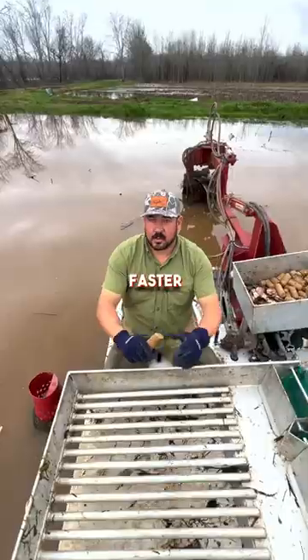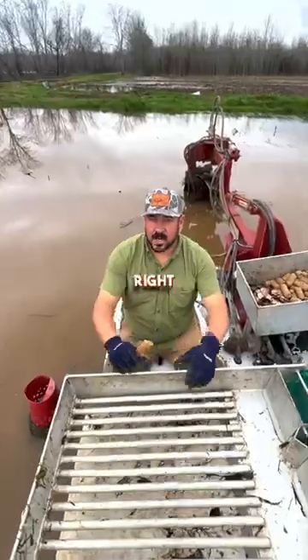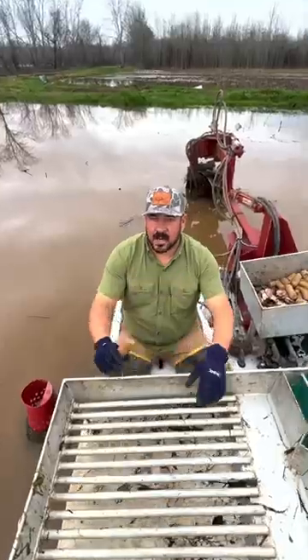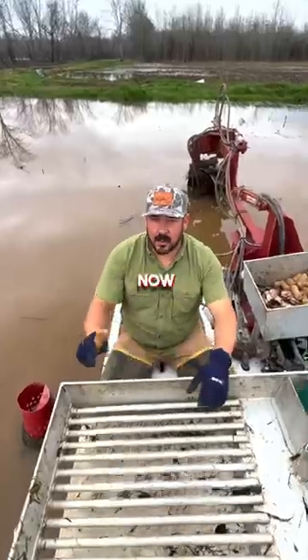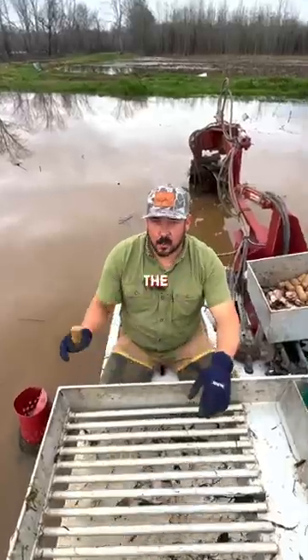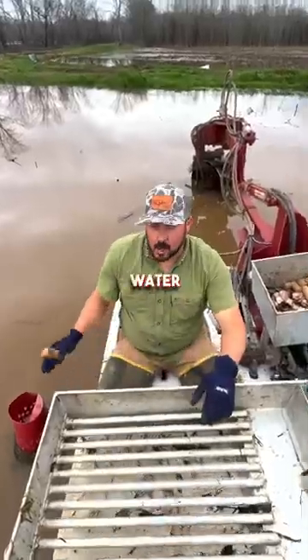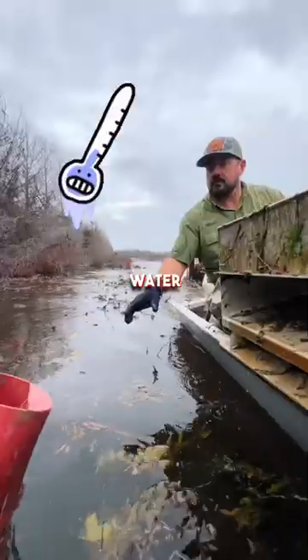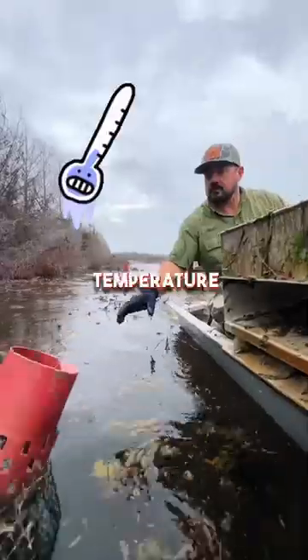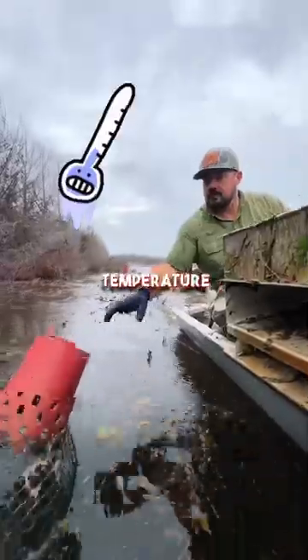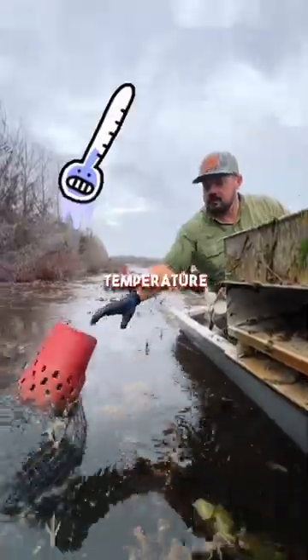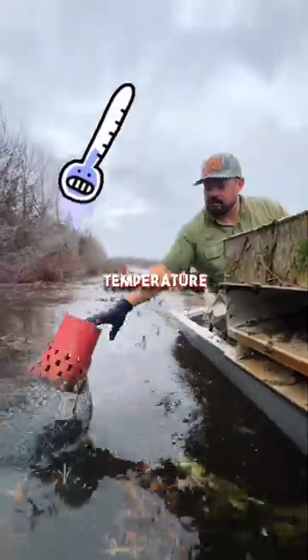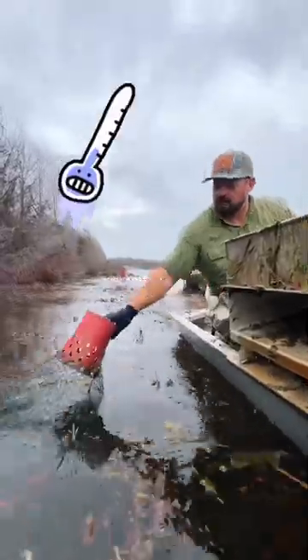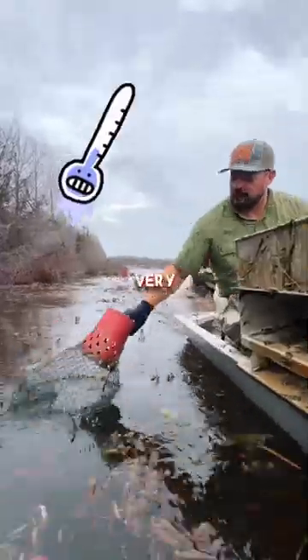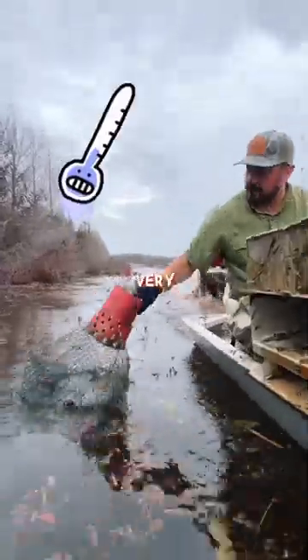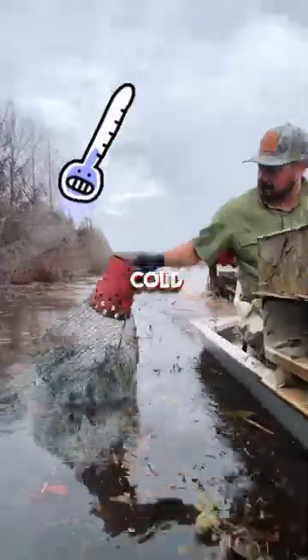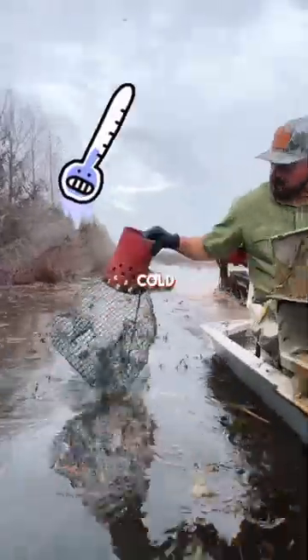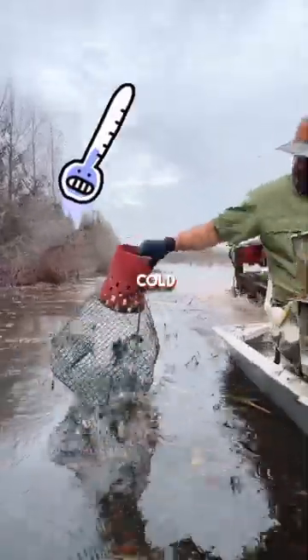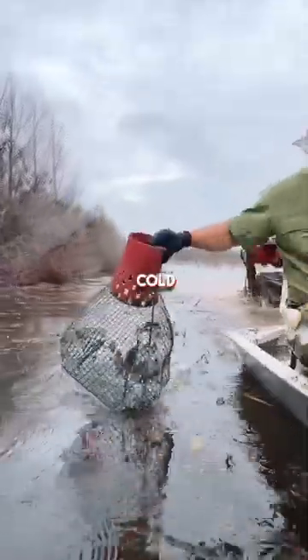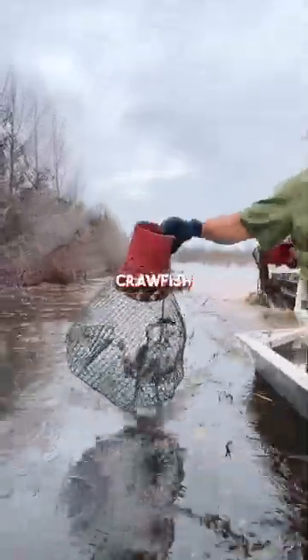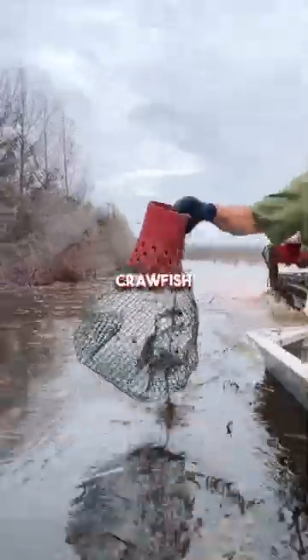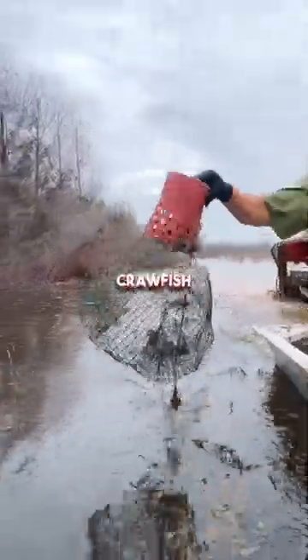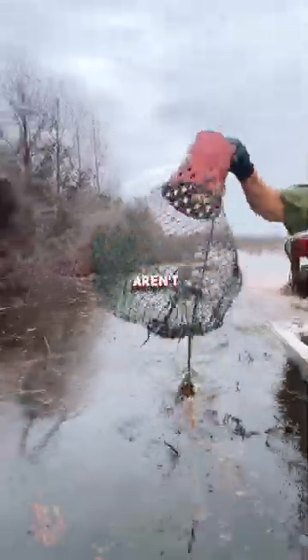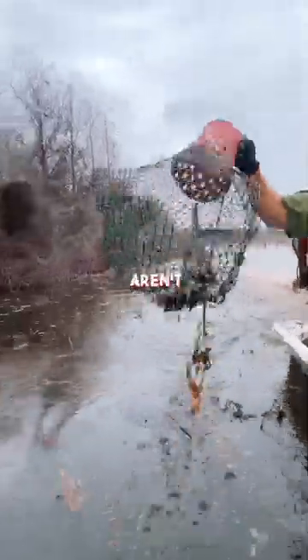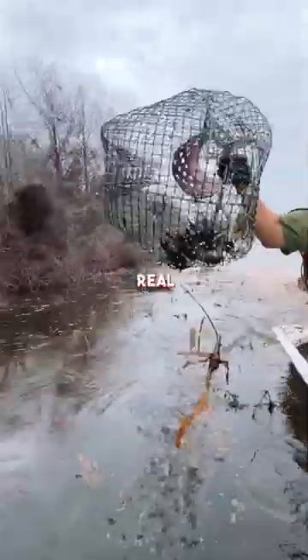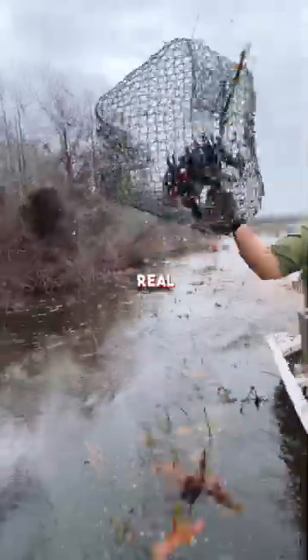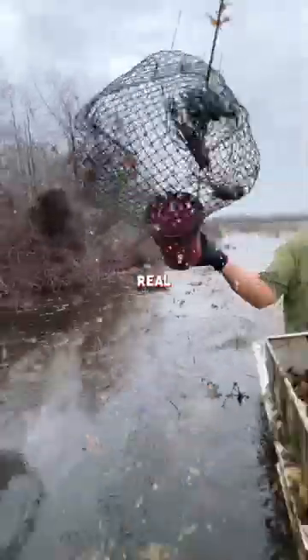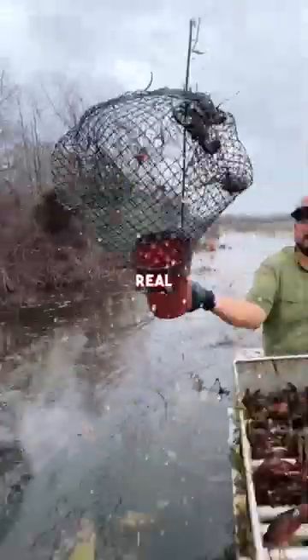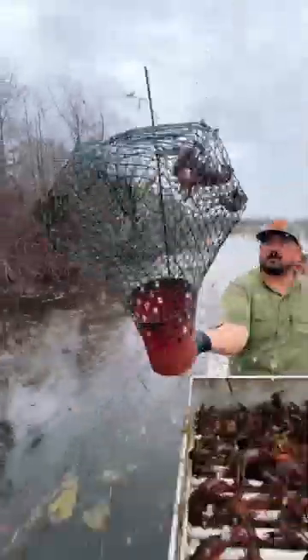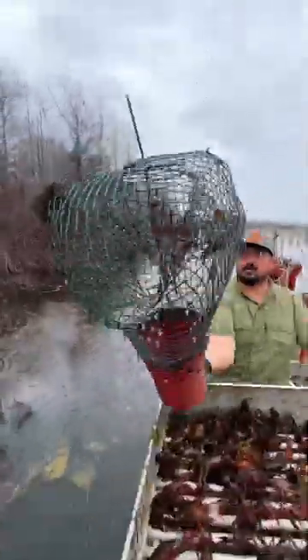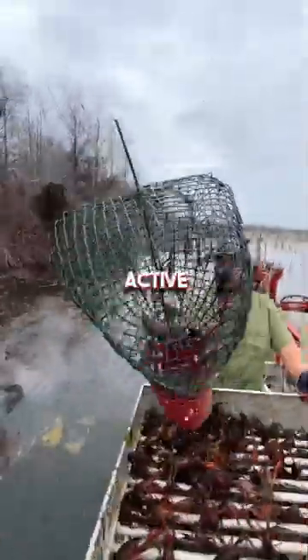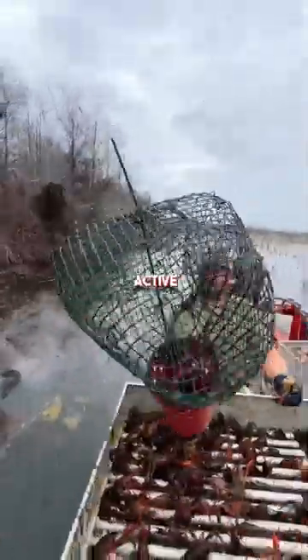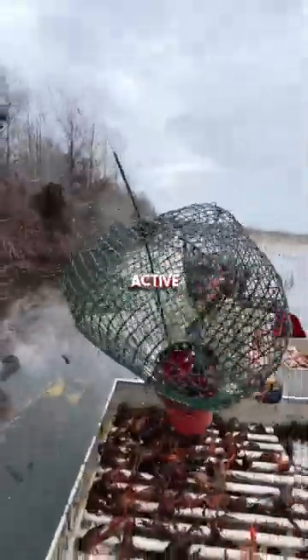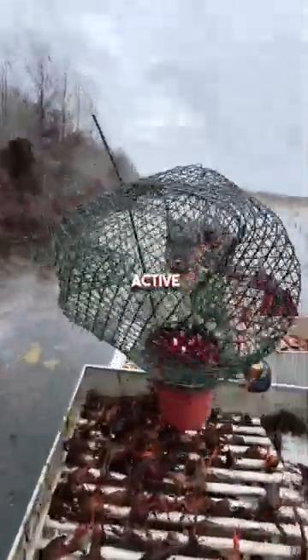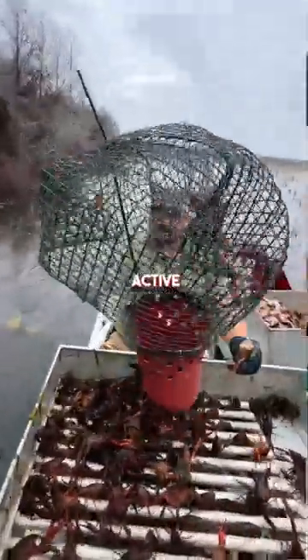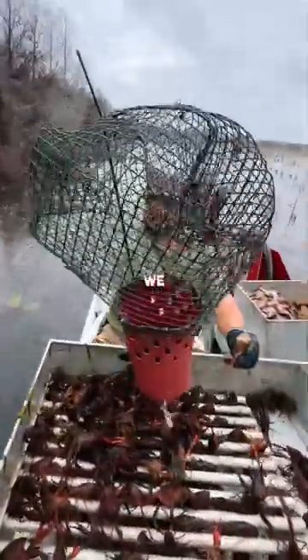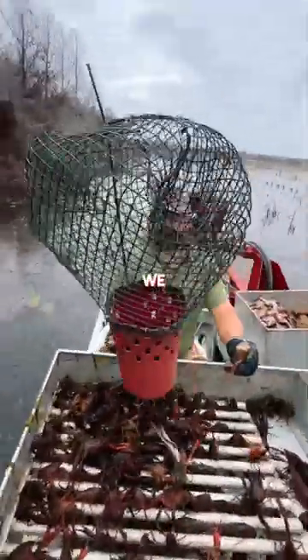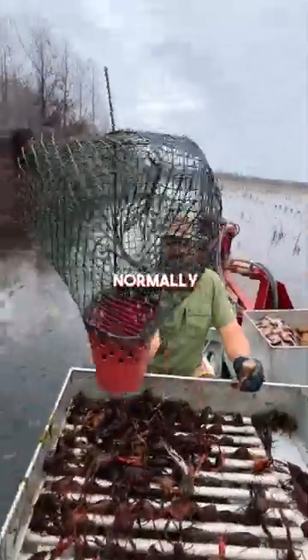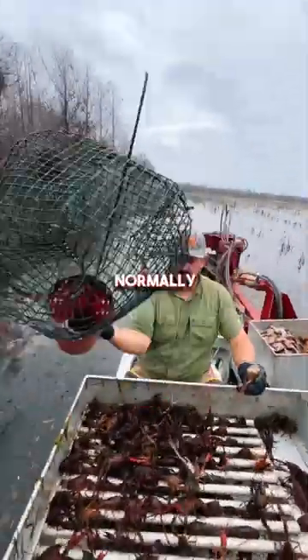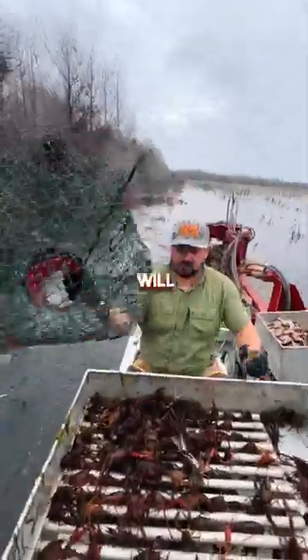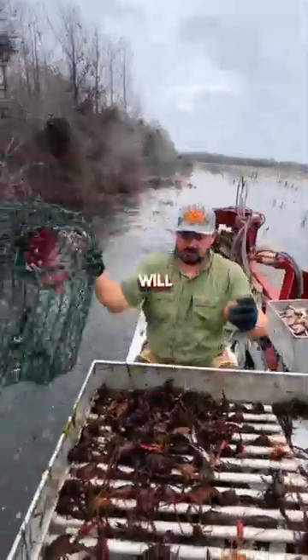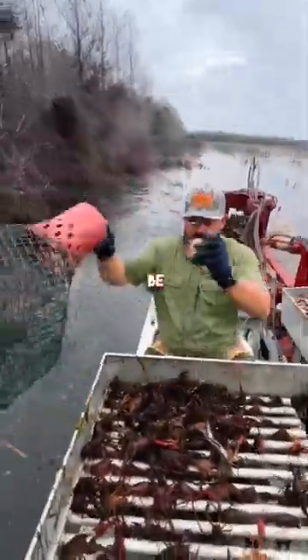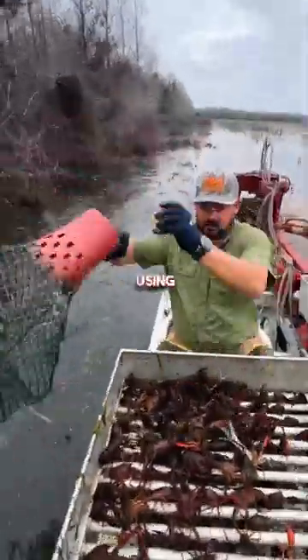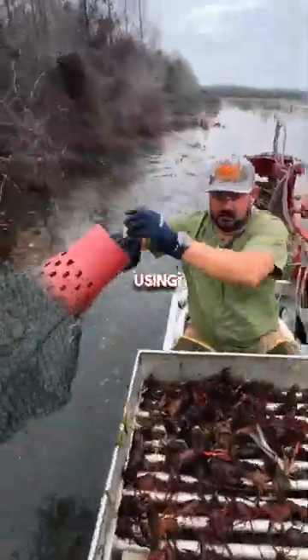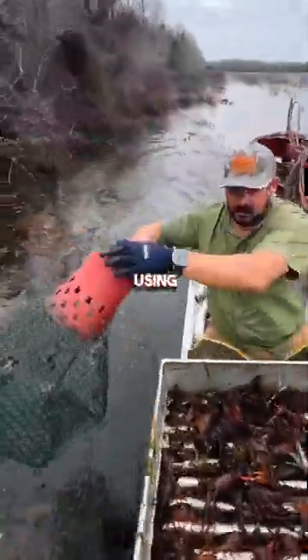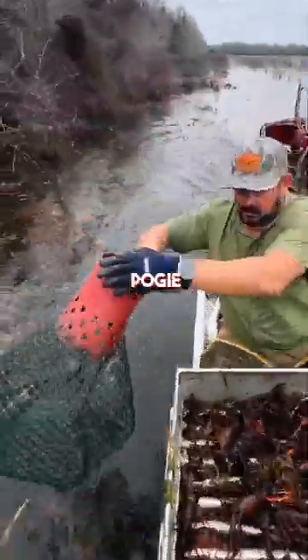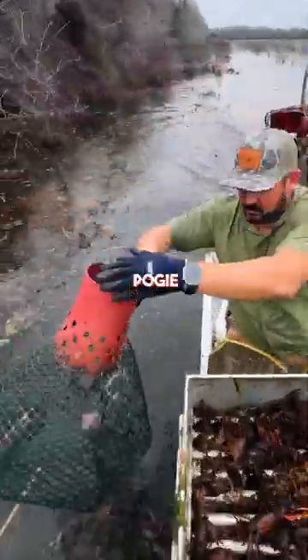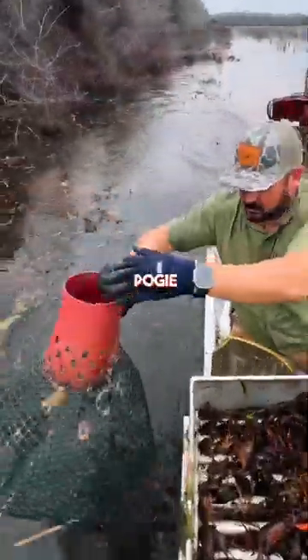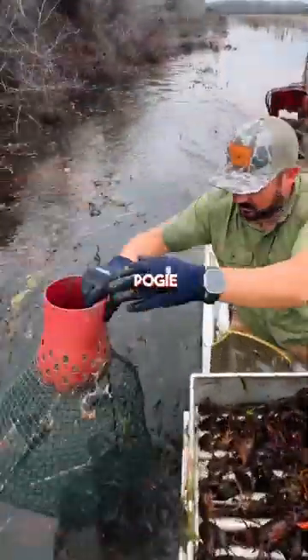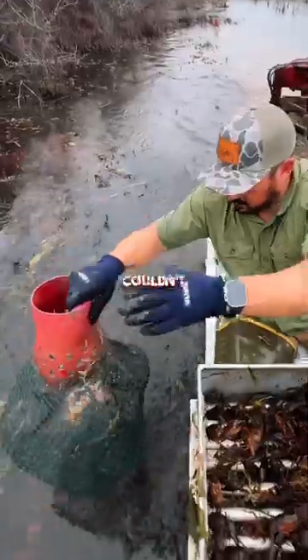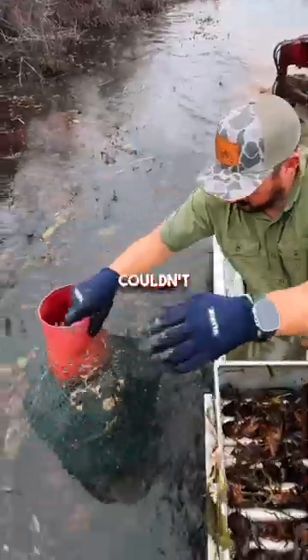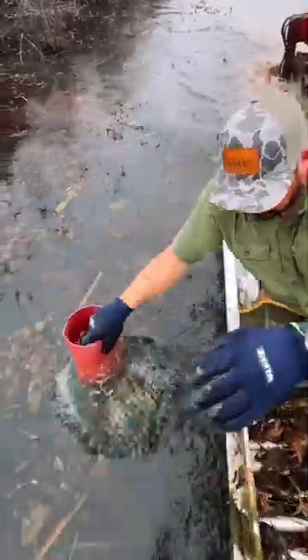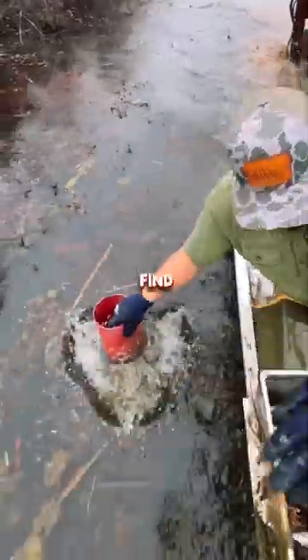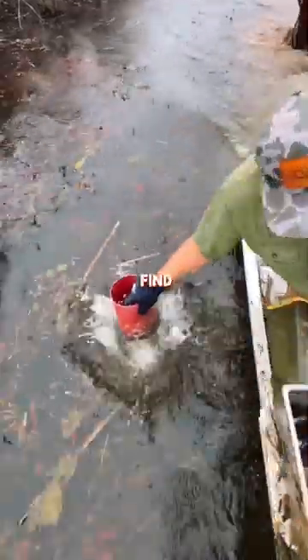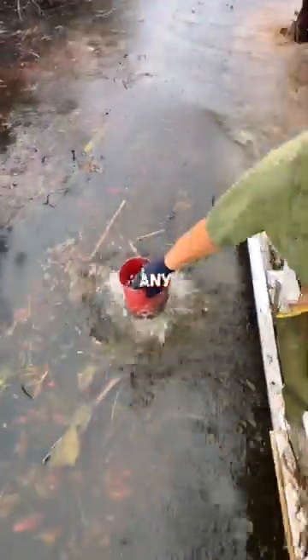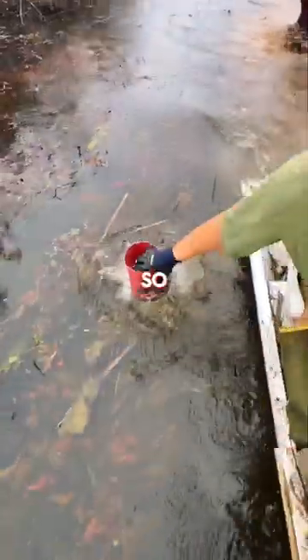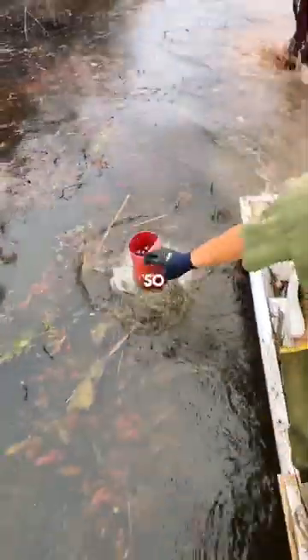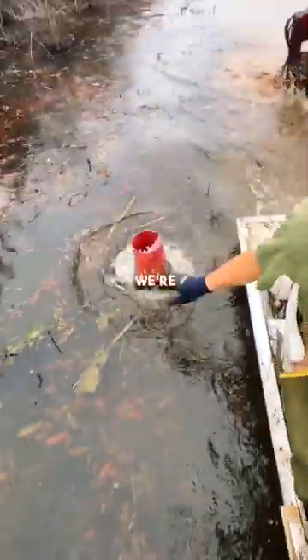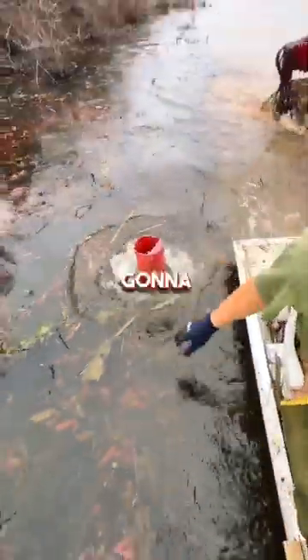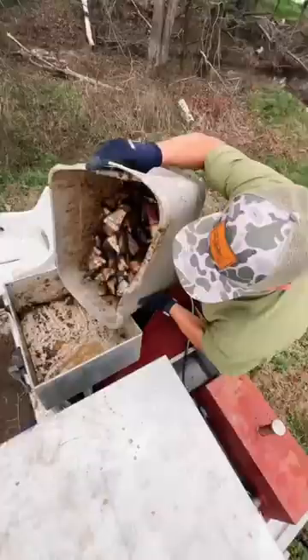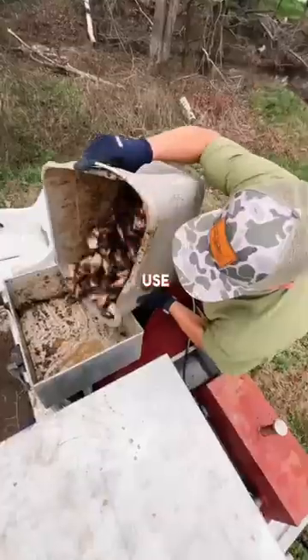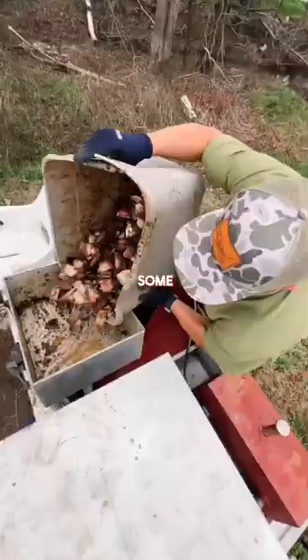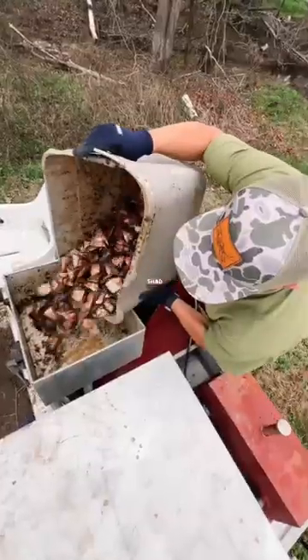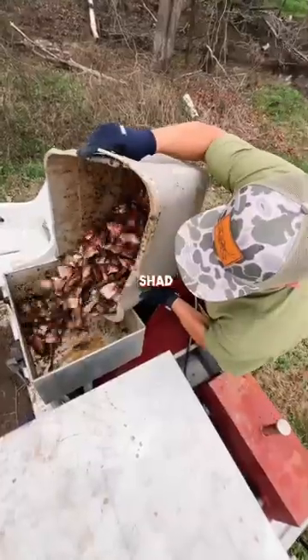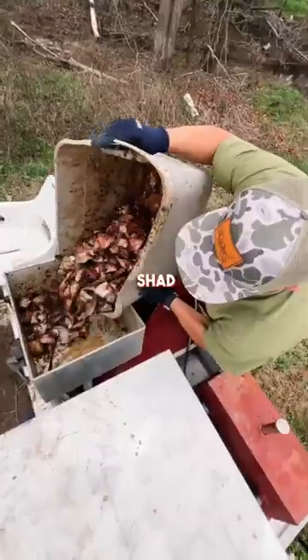Right now, the water temperature is very cold. Crawfish aren't real active. We normally would be using pogey. Couldn't find any, so we're going to use some shad.